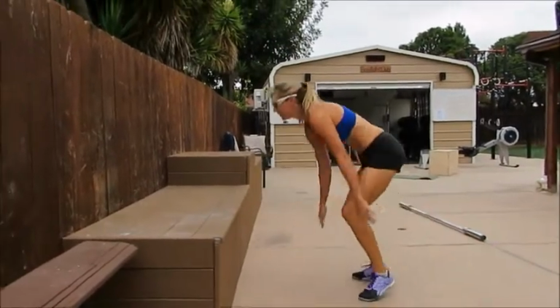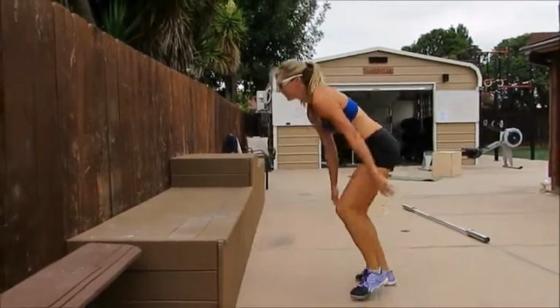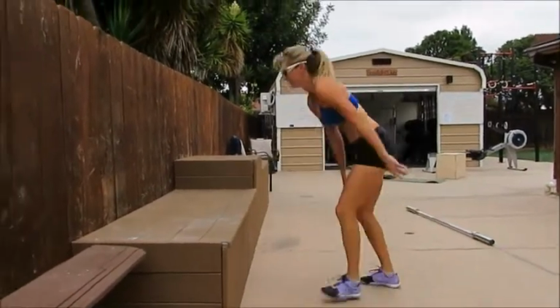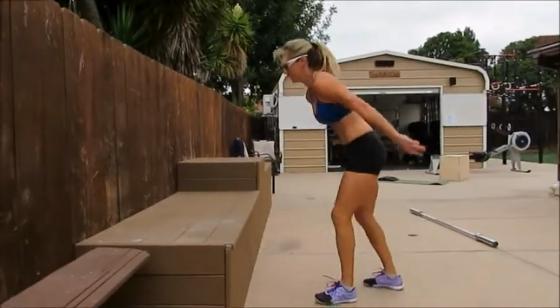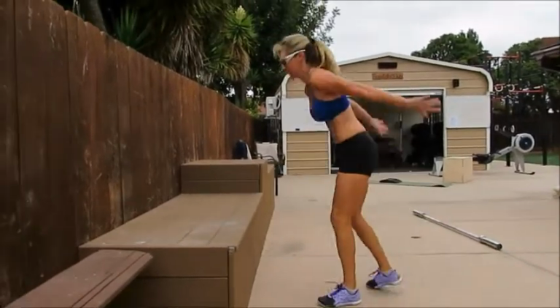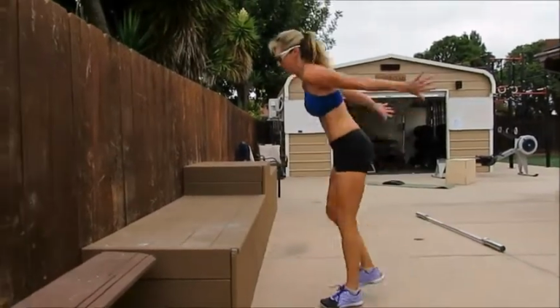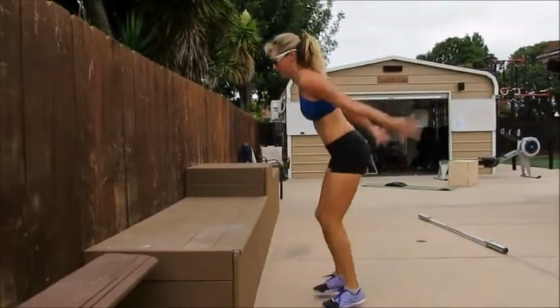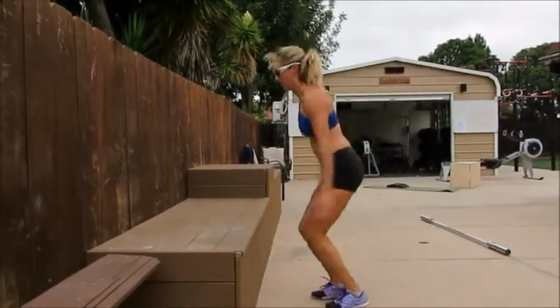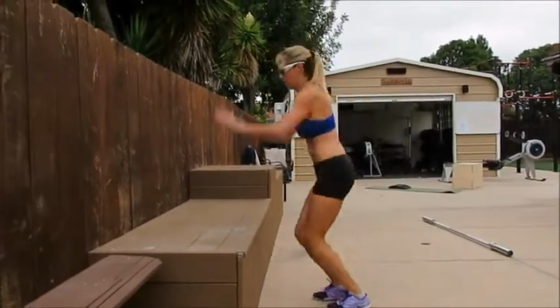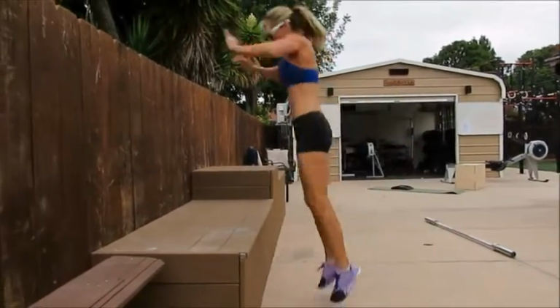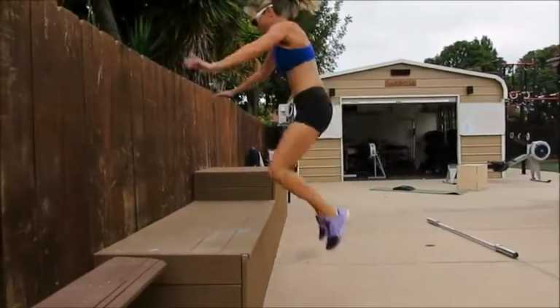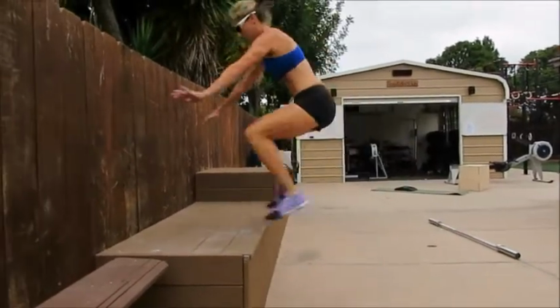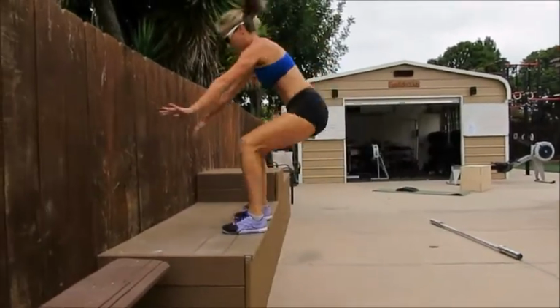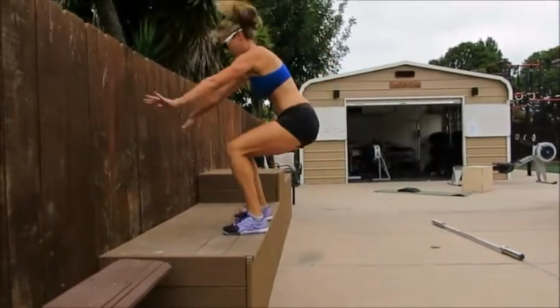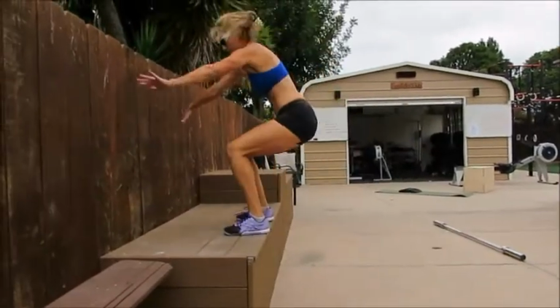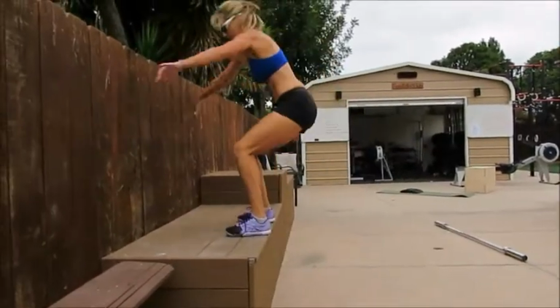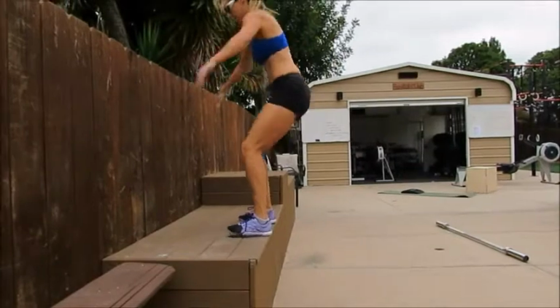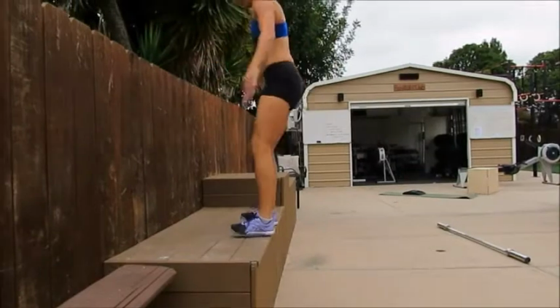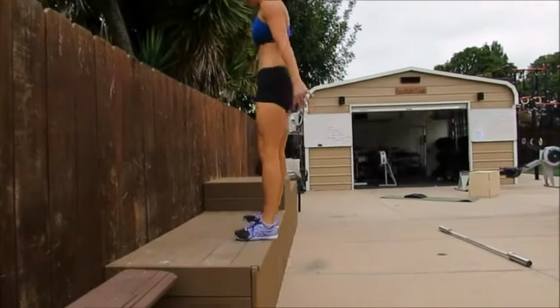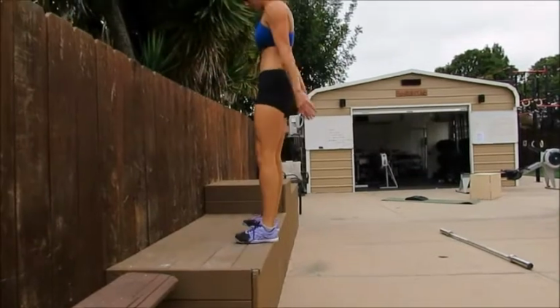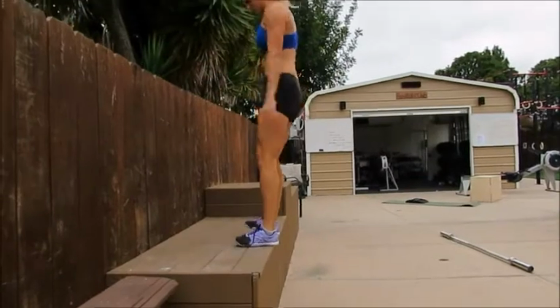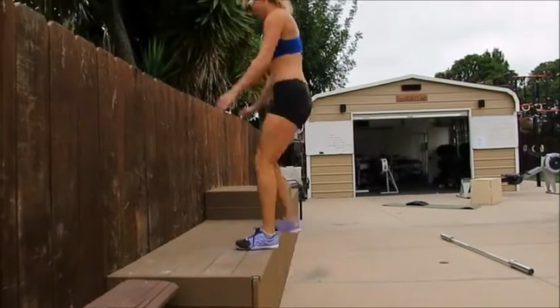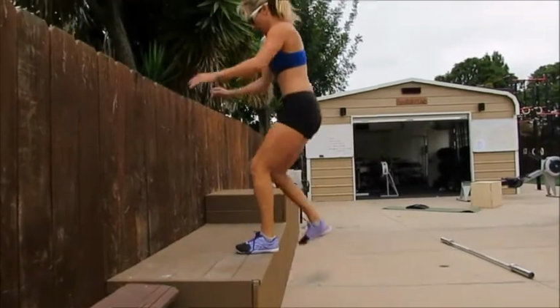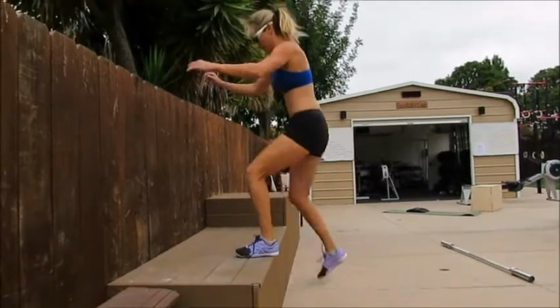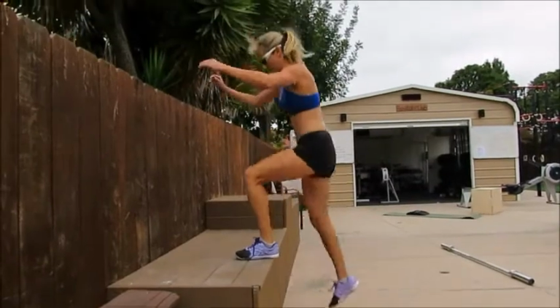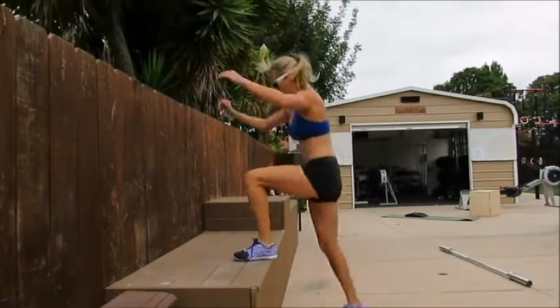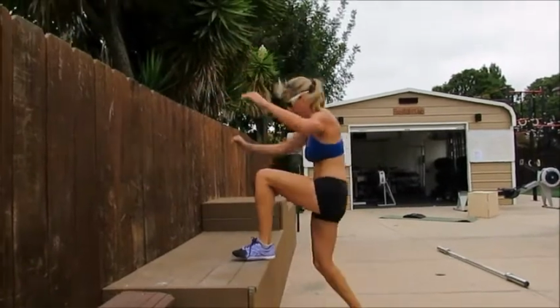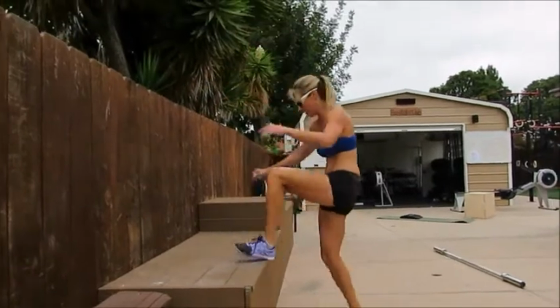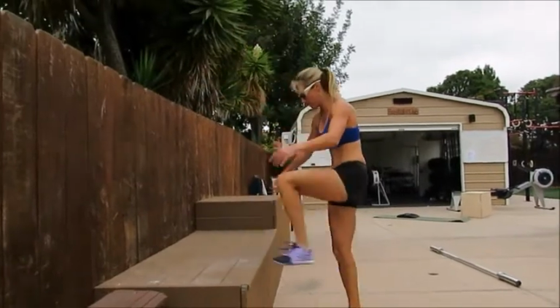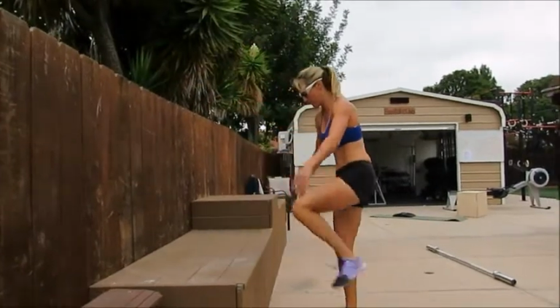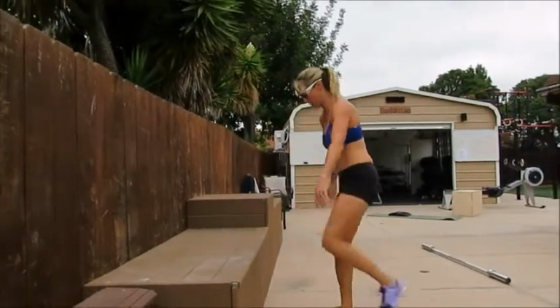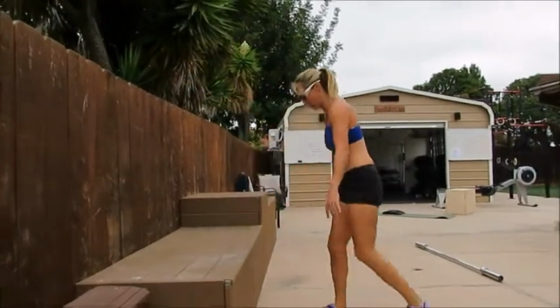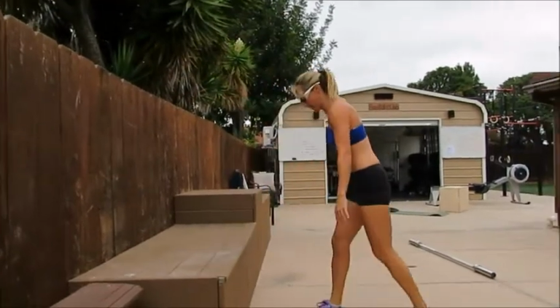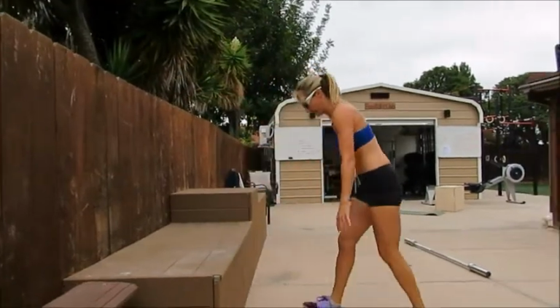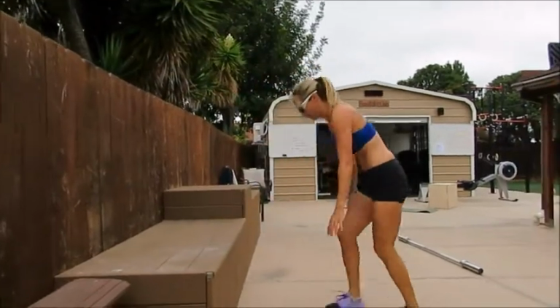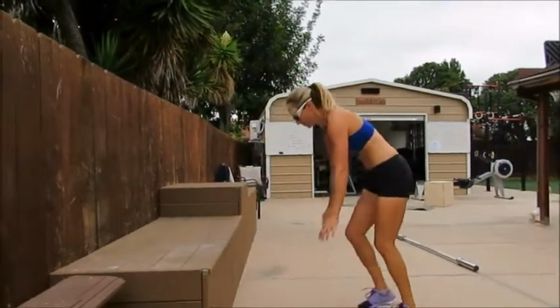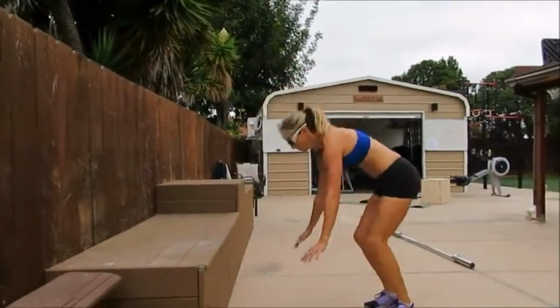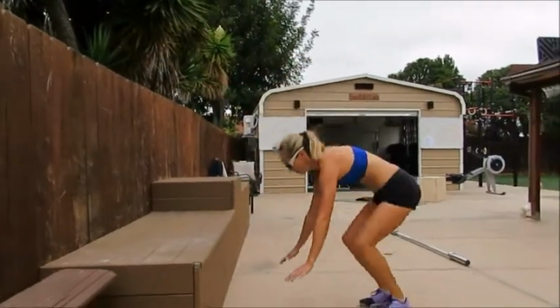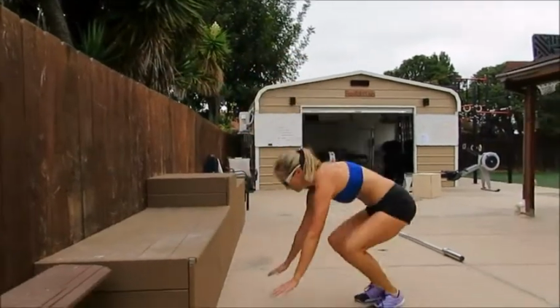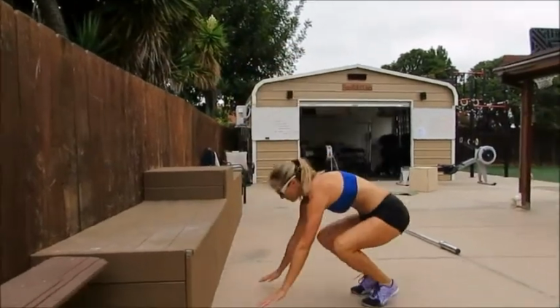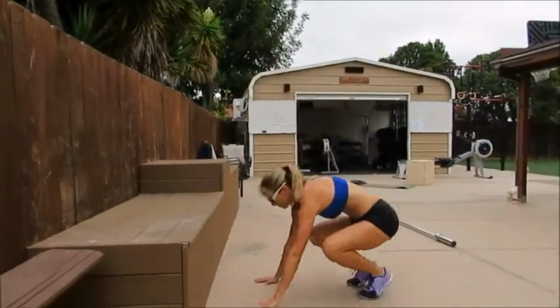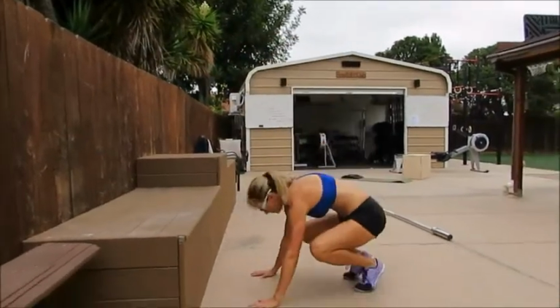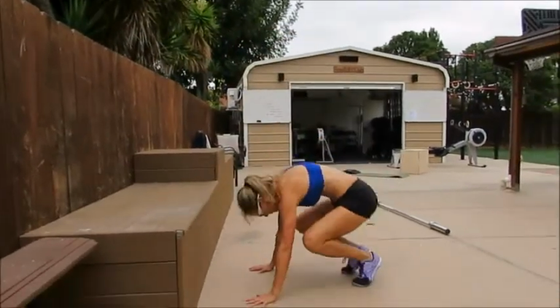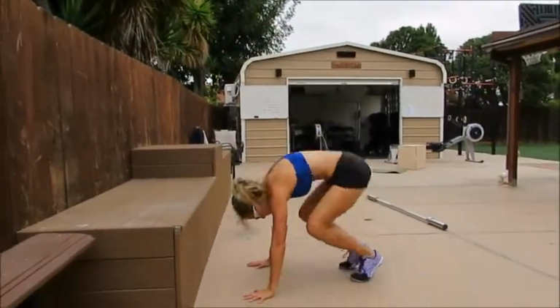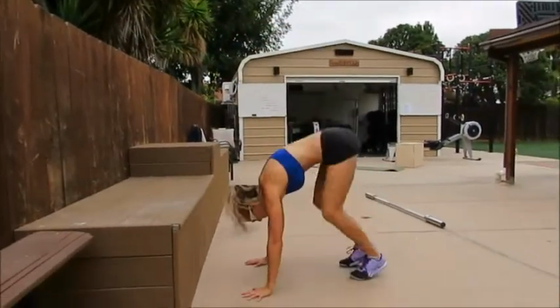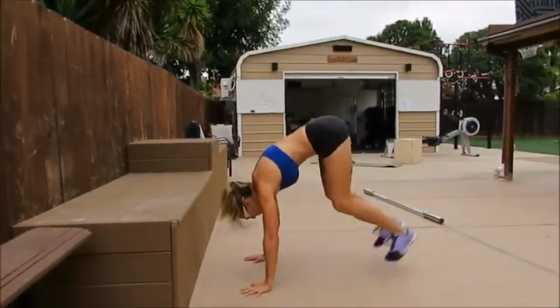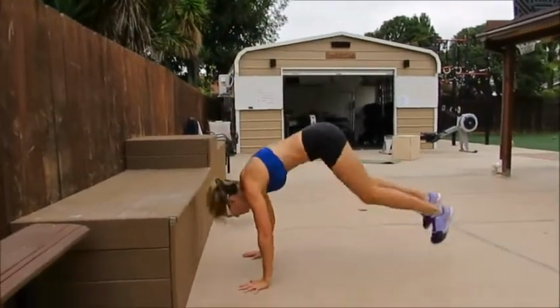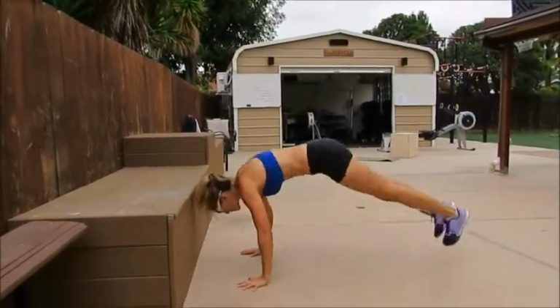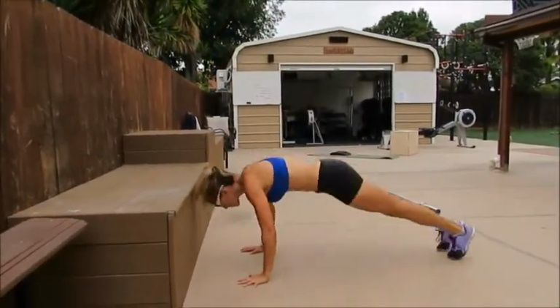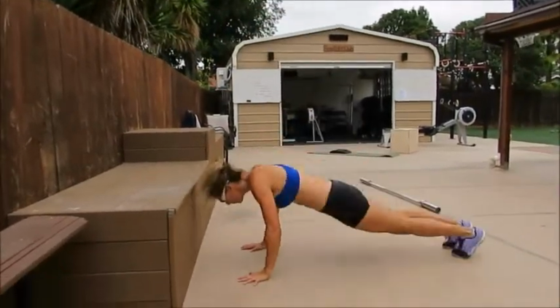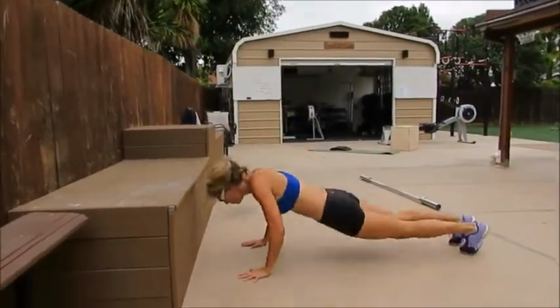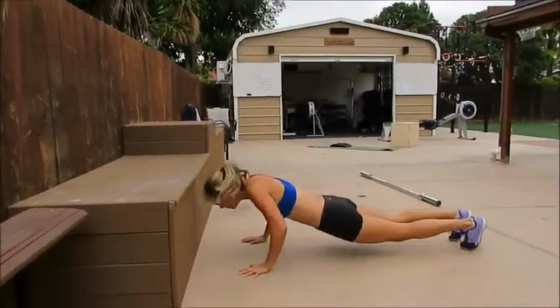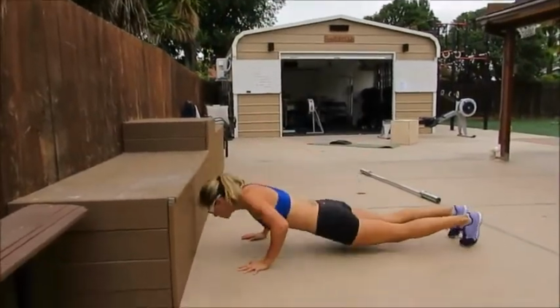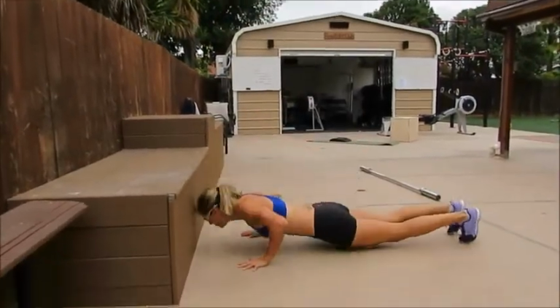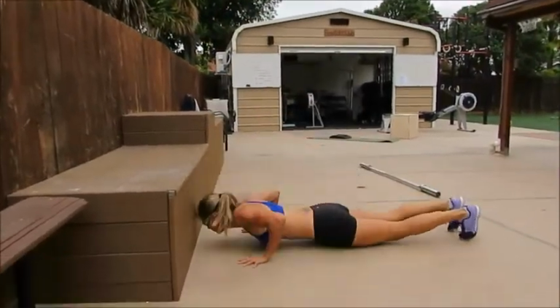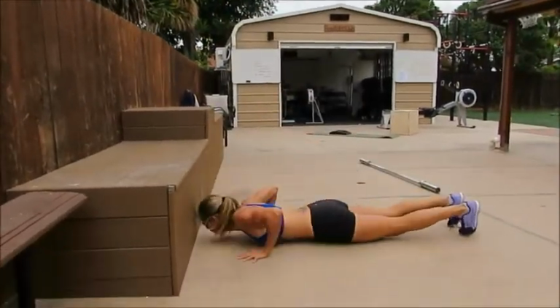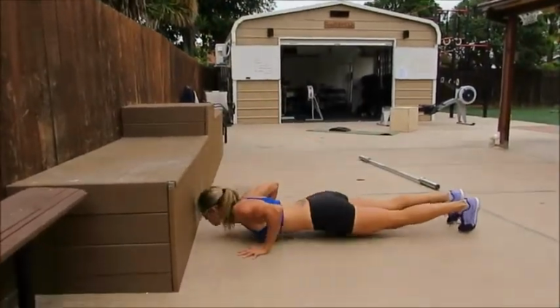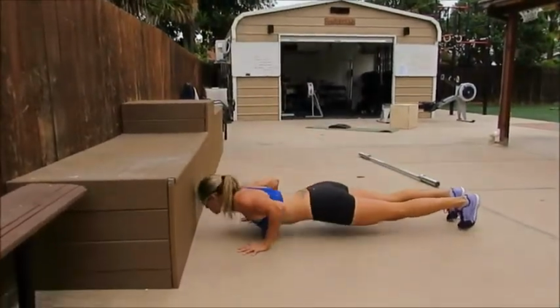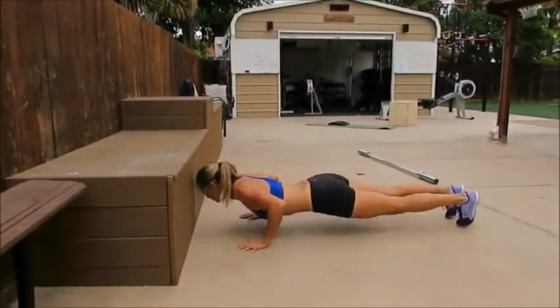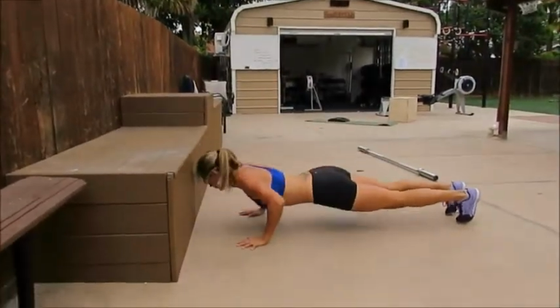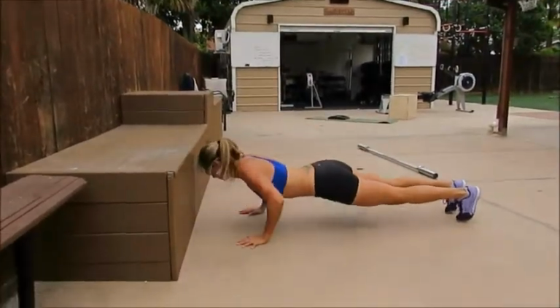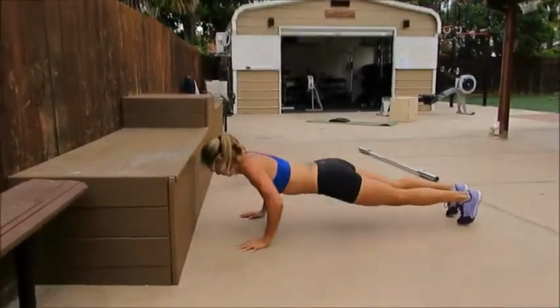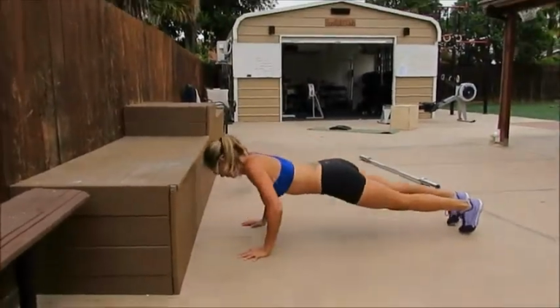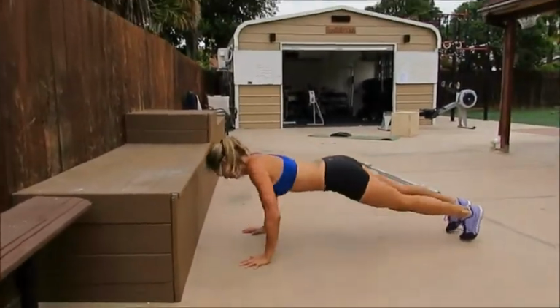If the jump part is too much for you, you are able to modify it by doing box step ups after the burpee.